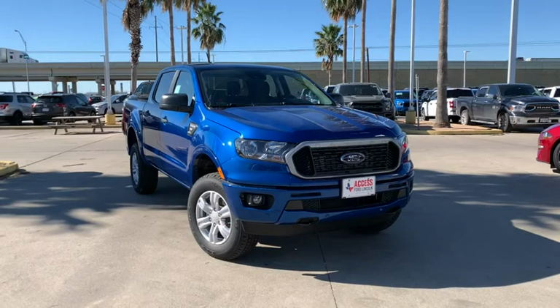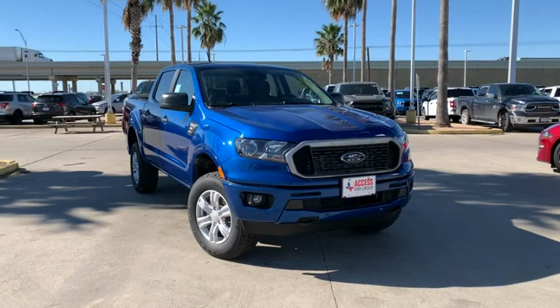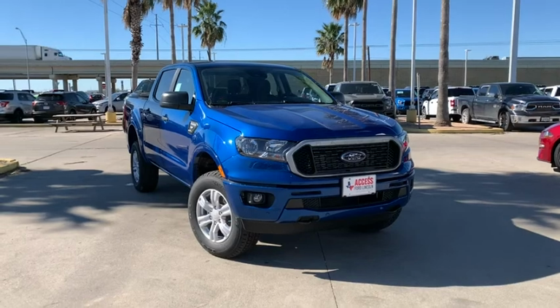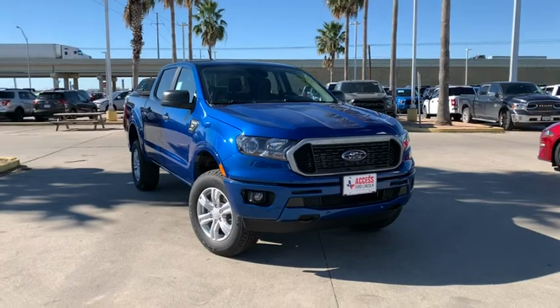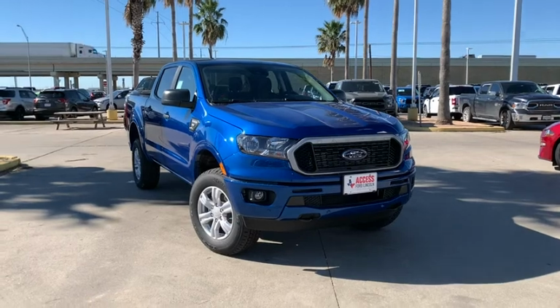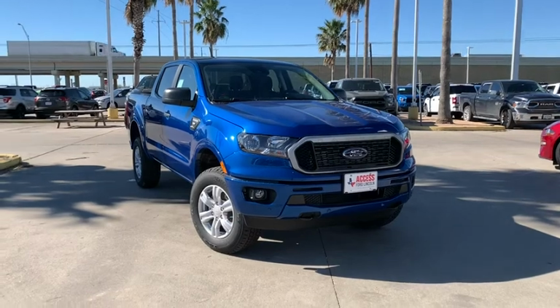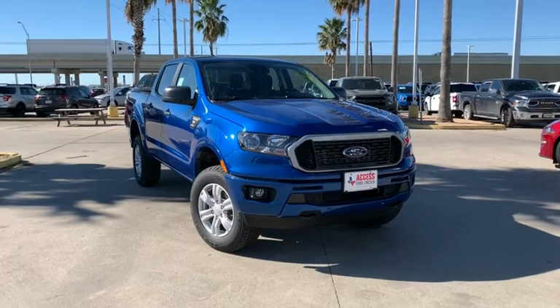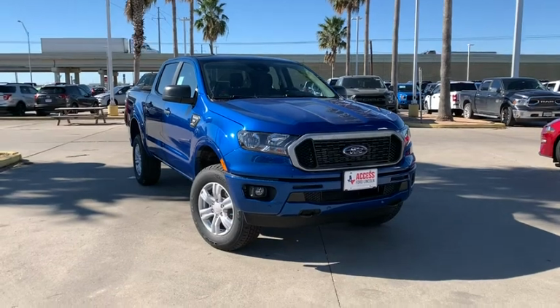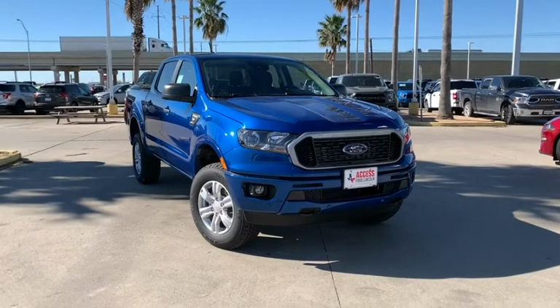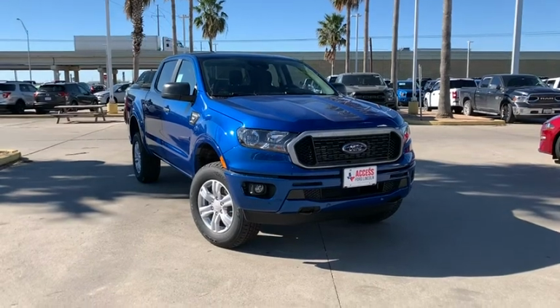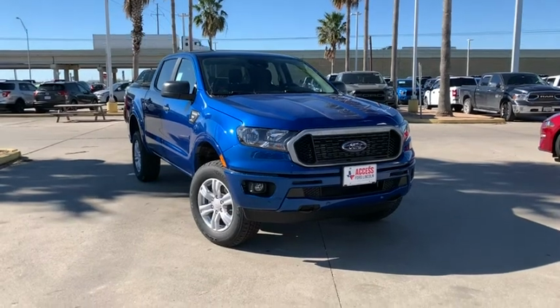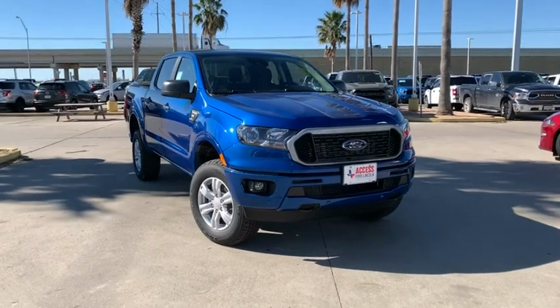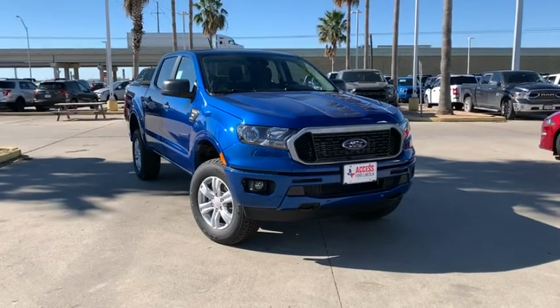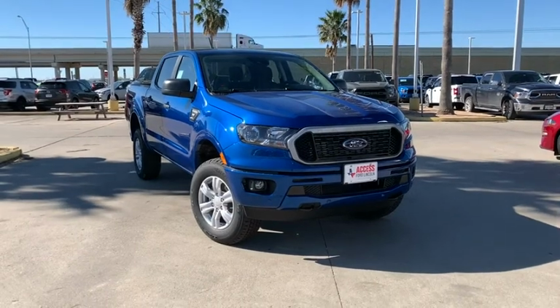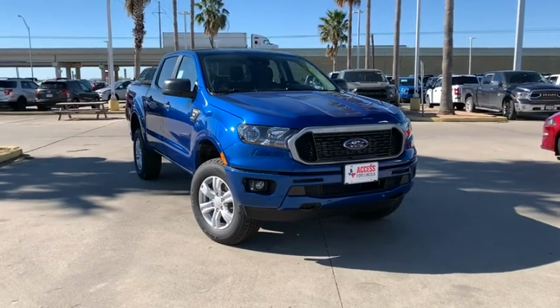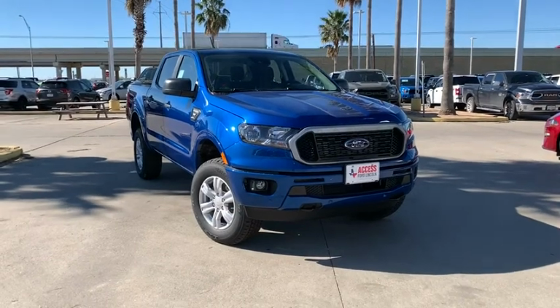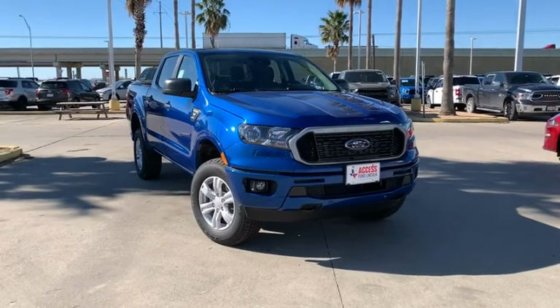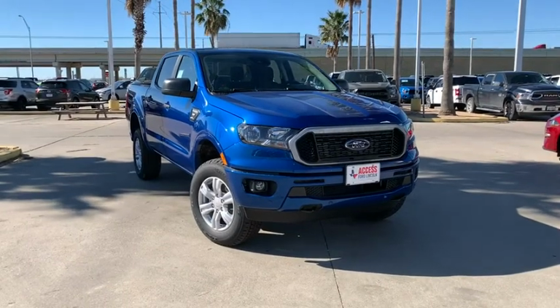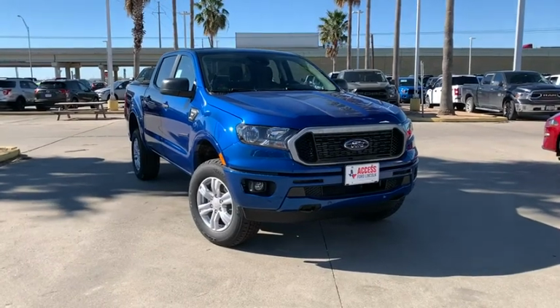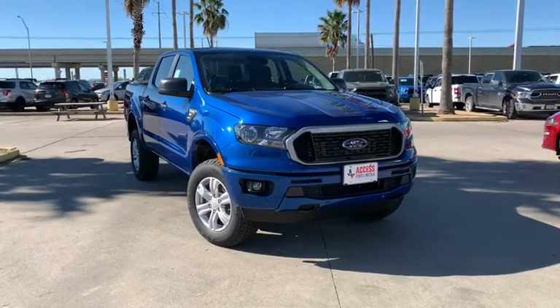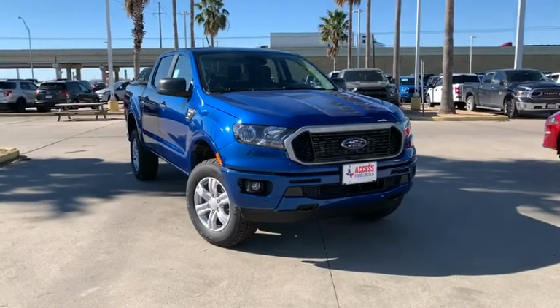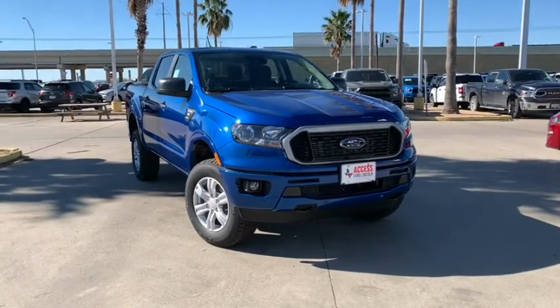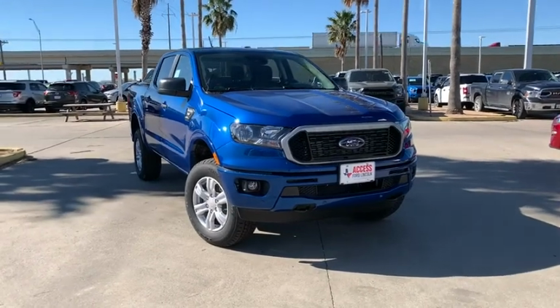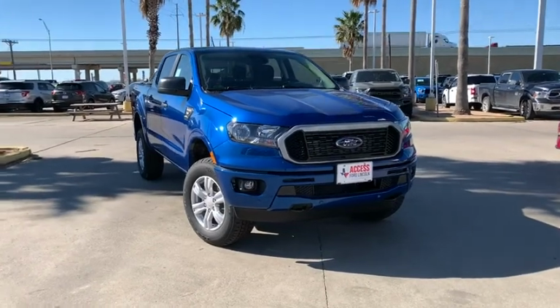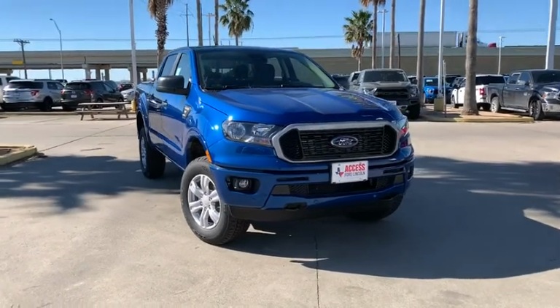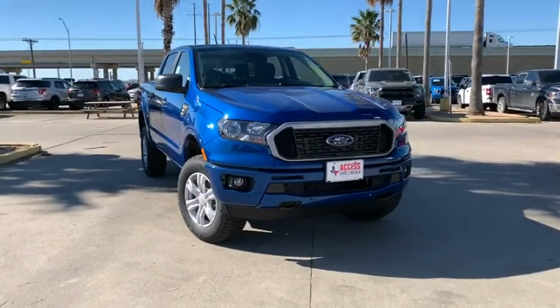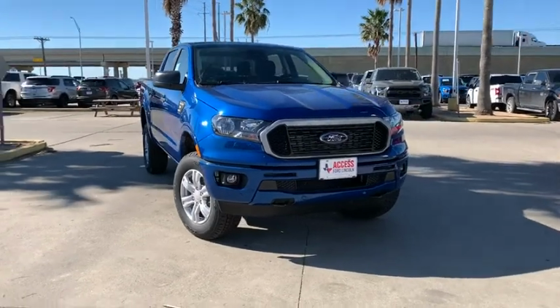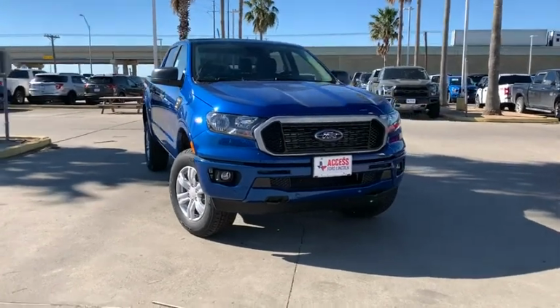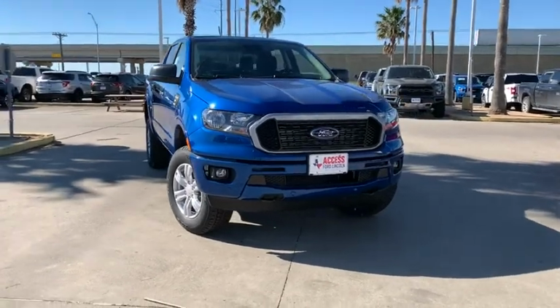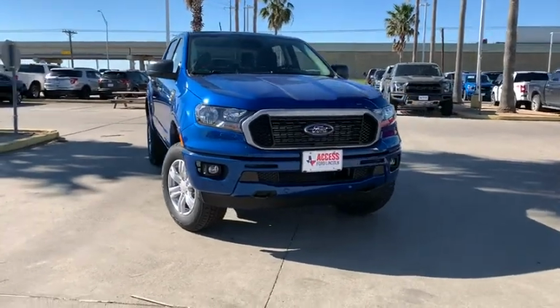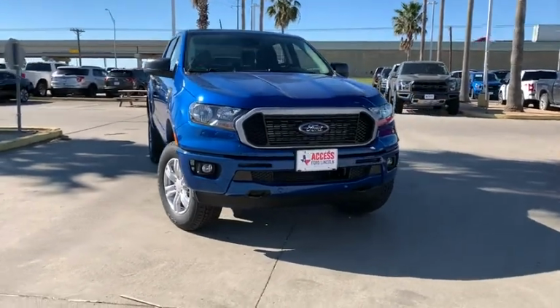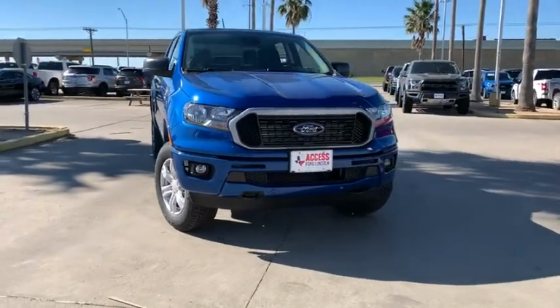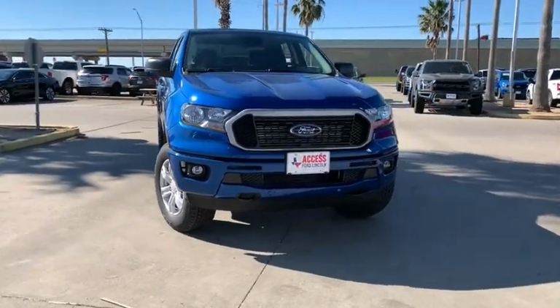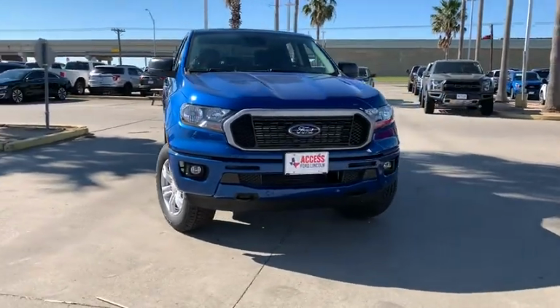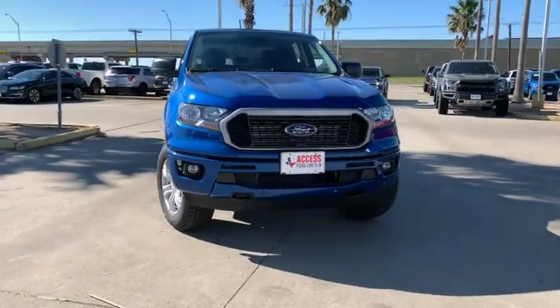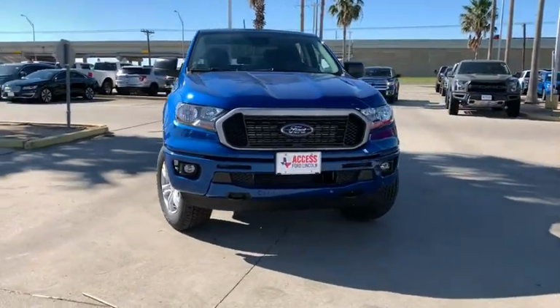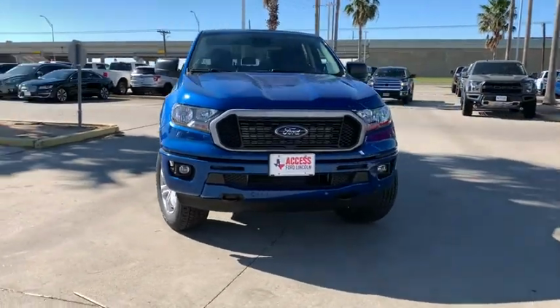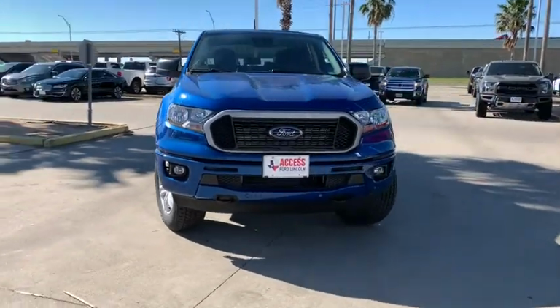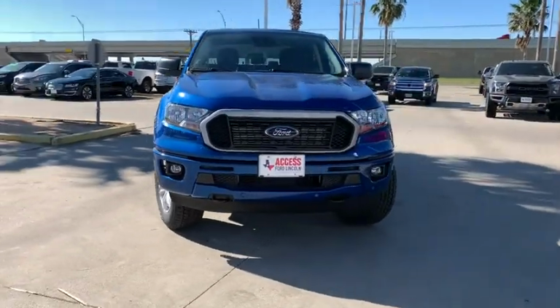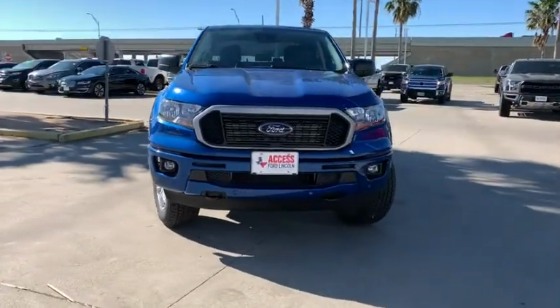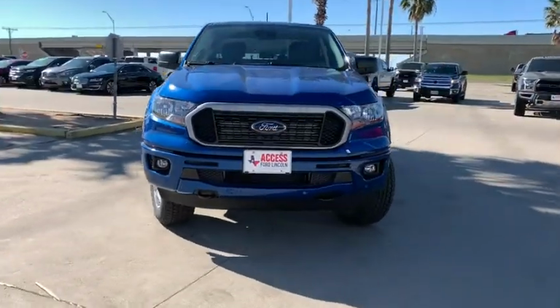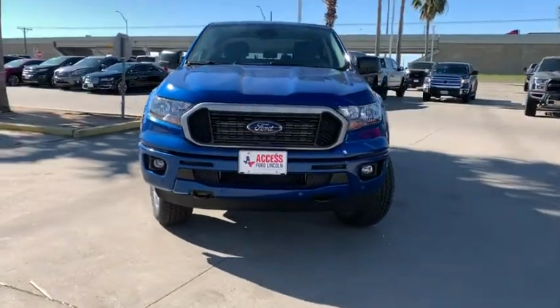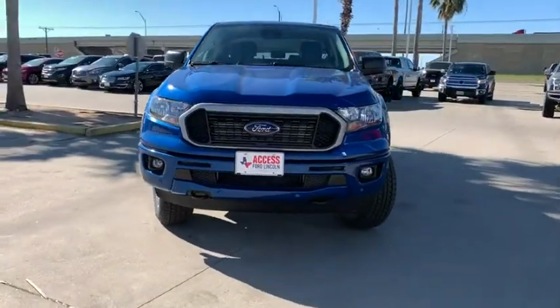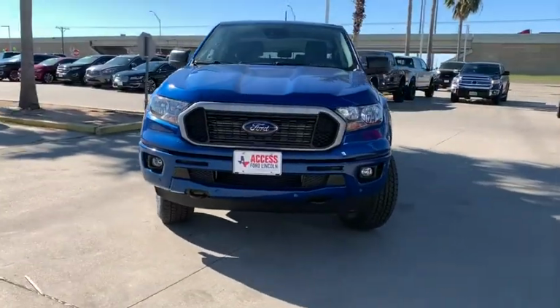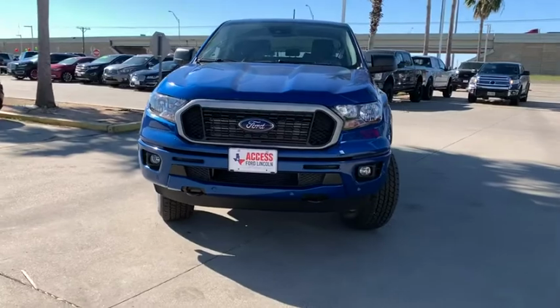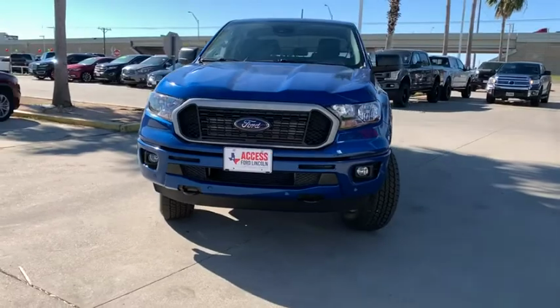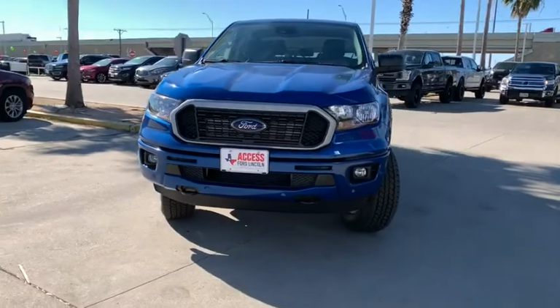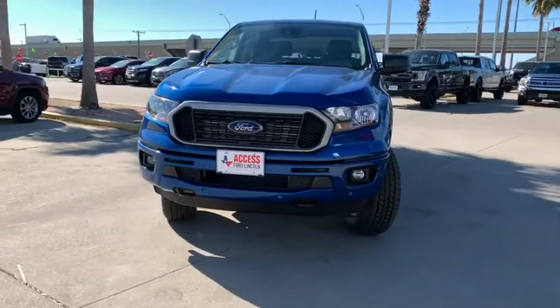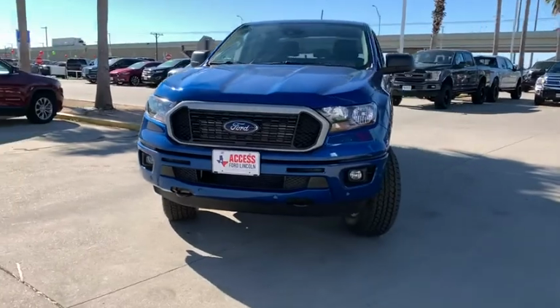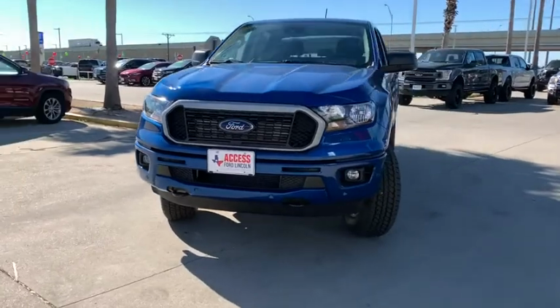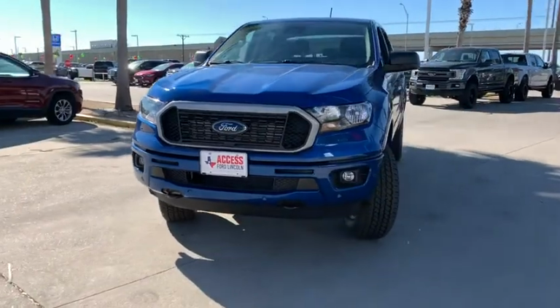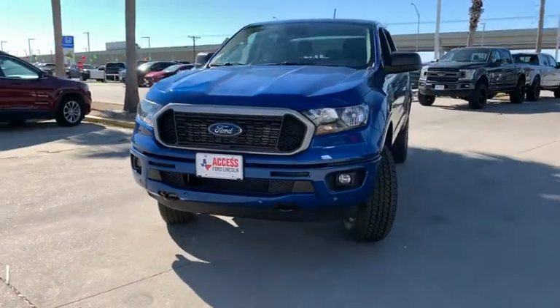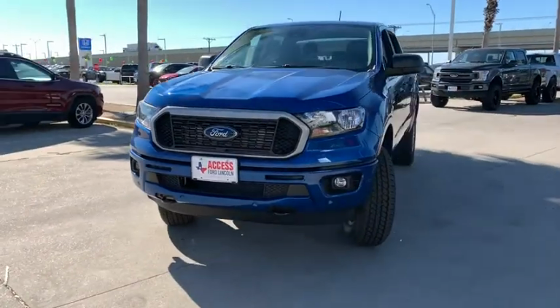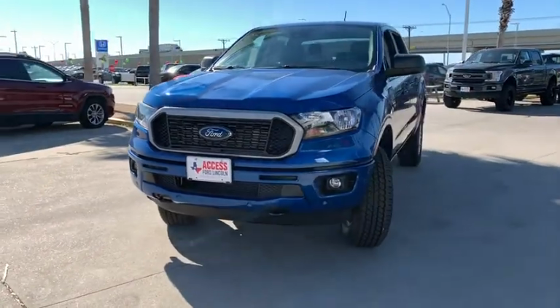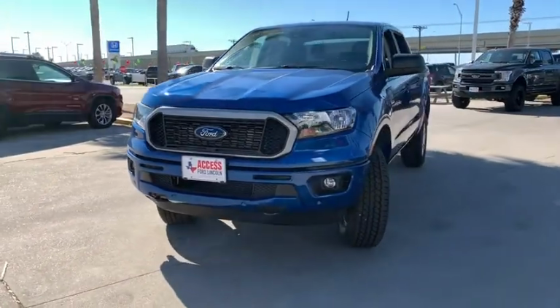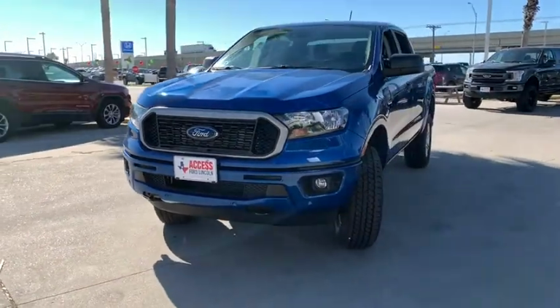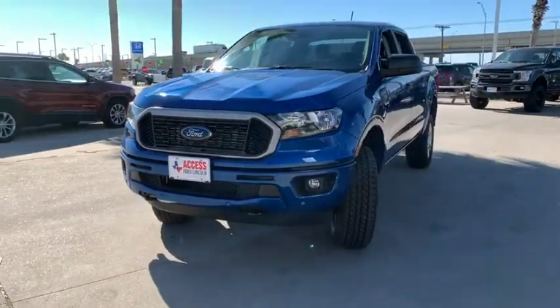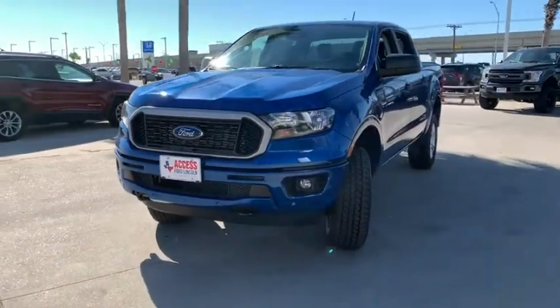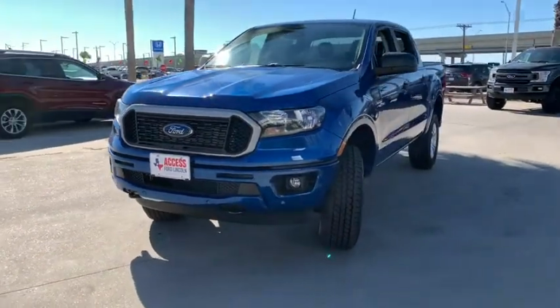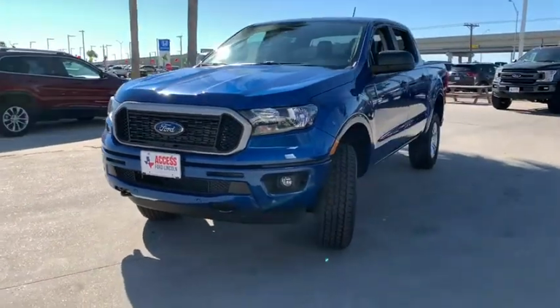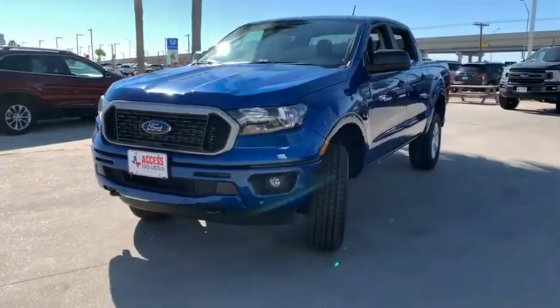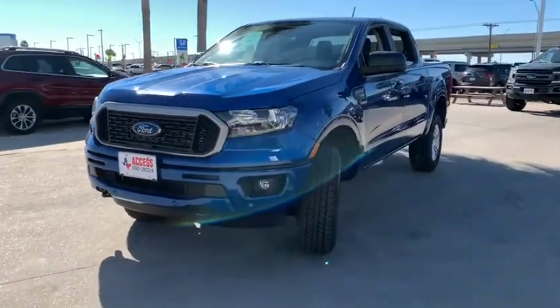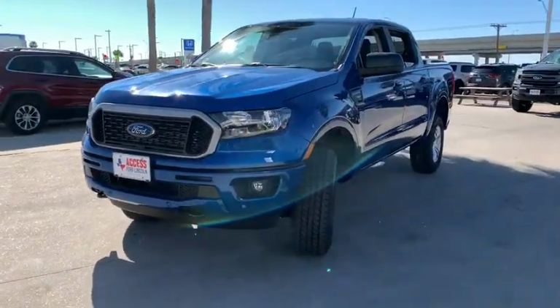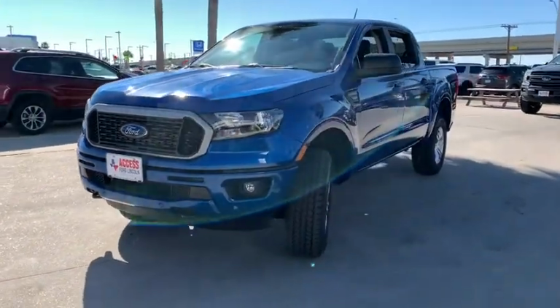Looking for the right vehicle? Check out the 2019 Ford Ranger. Tough inside and out, Ranger proves it's metal.